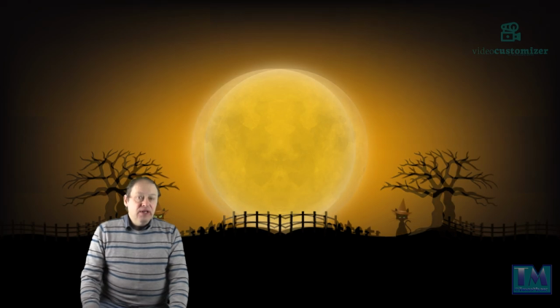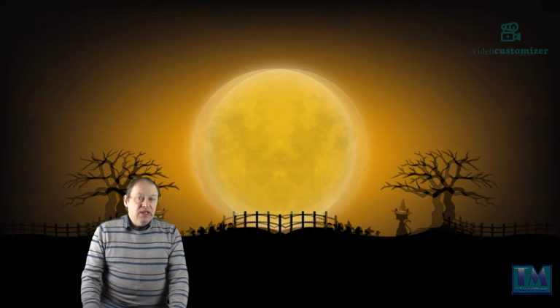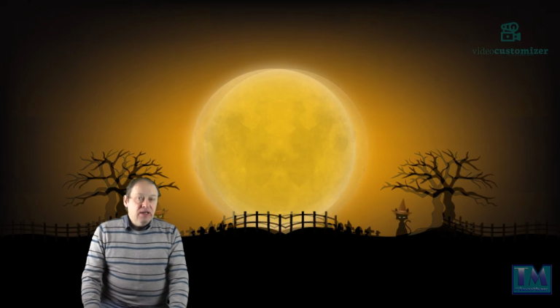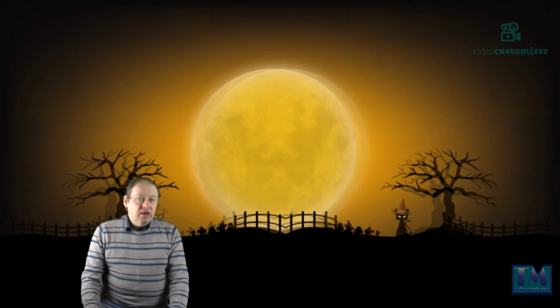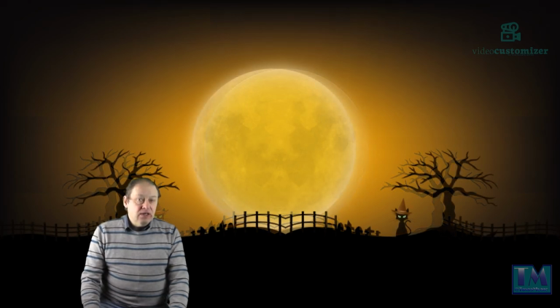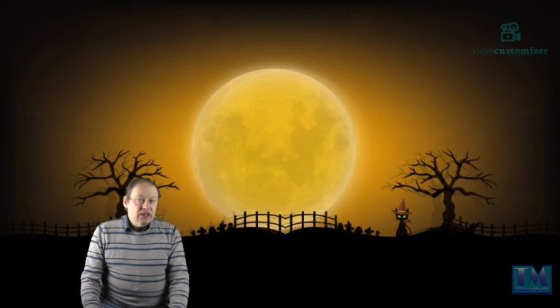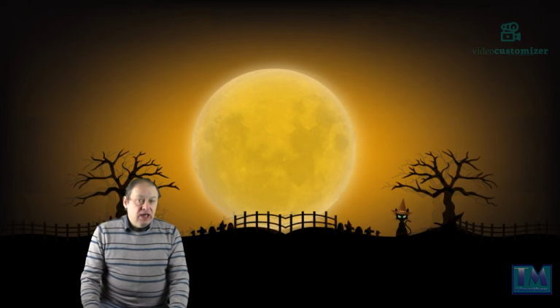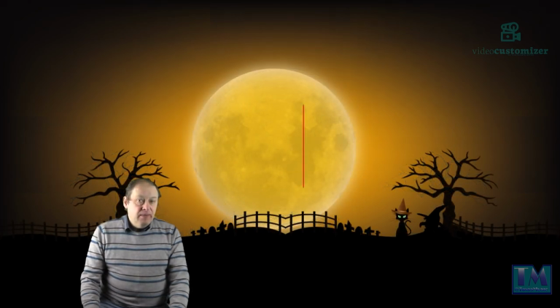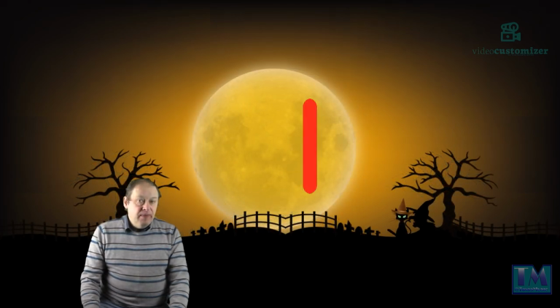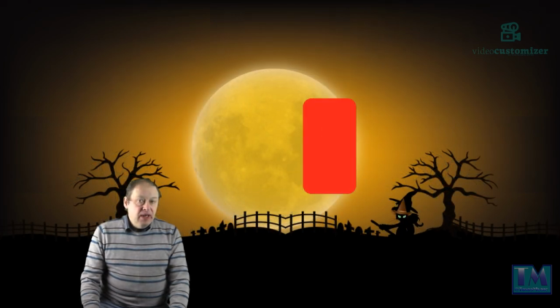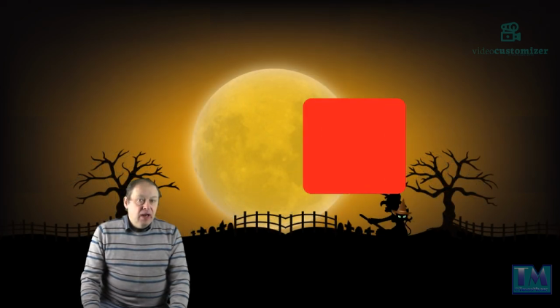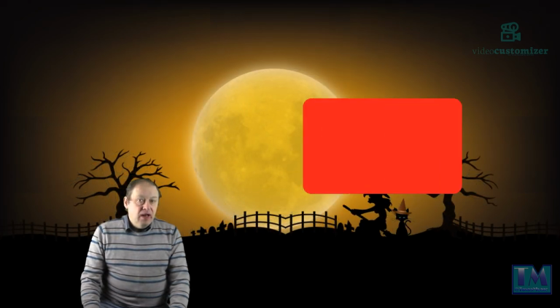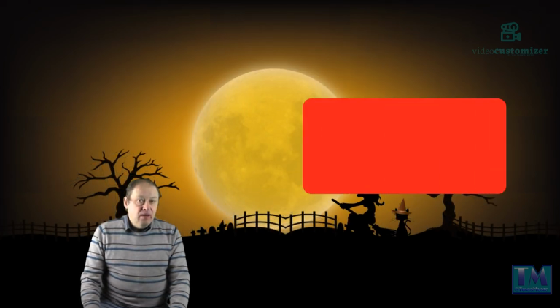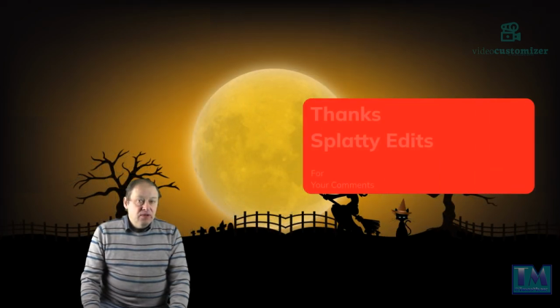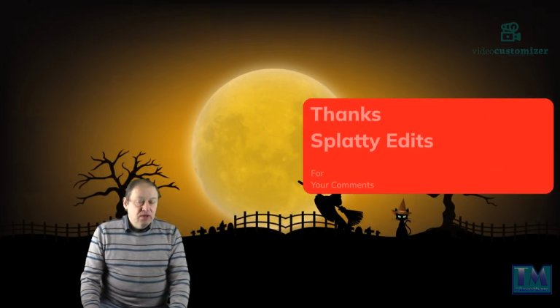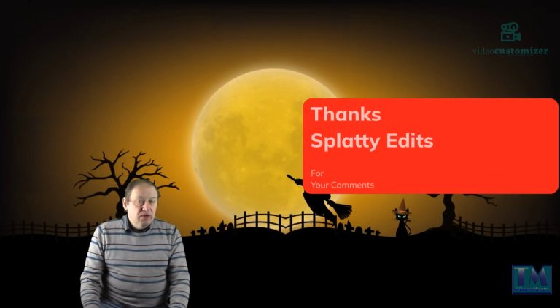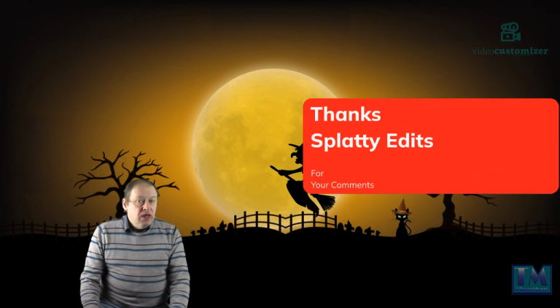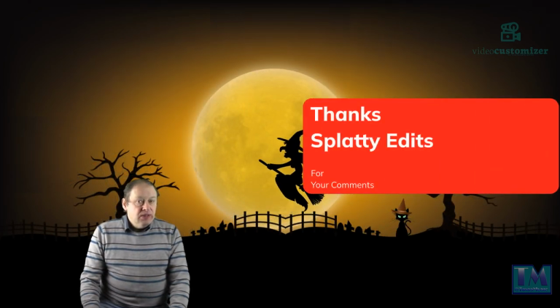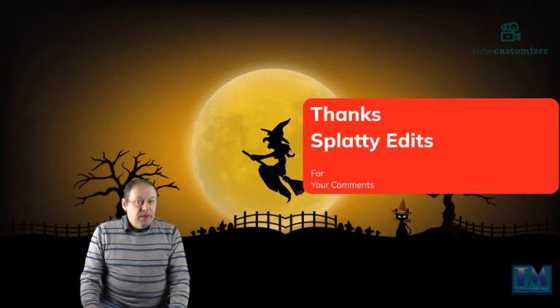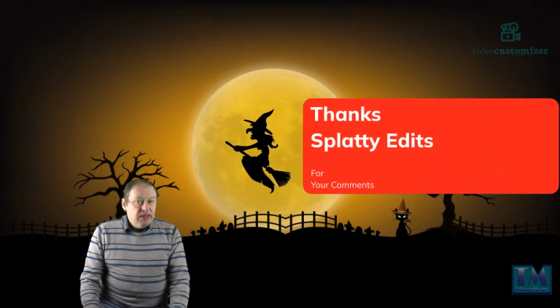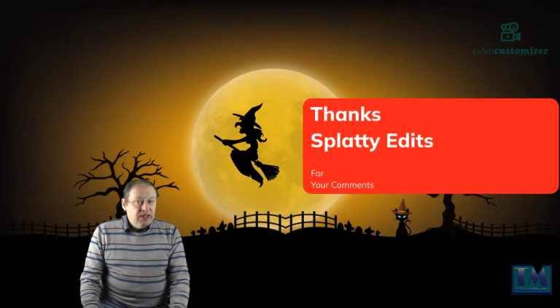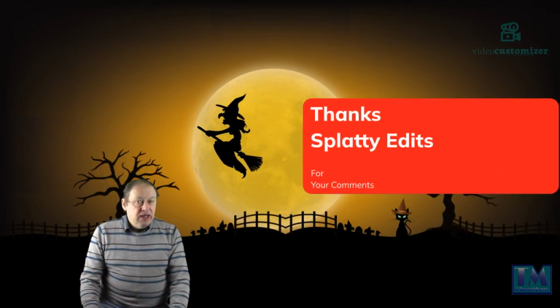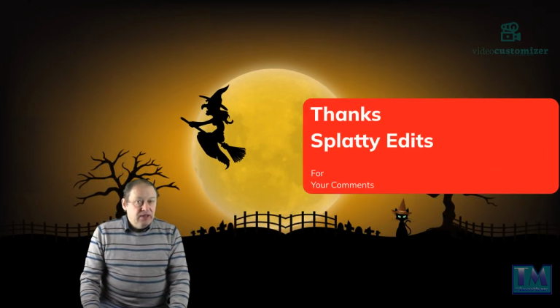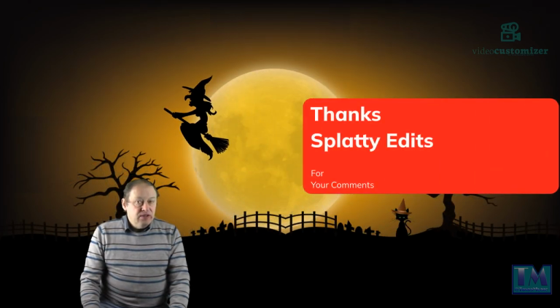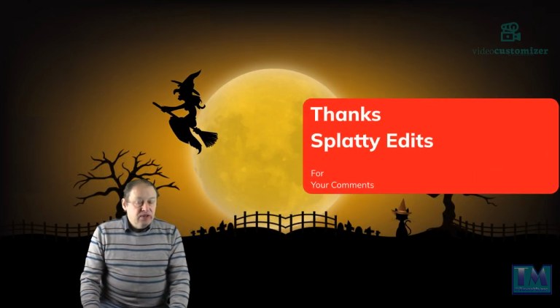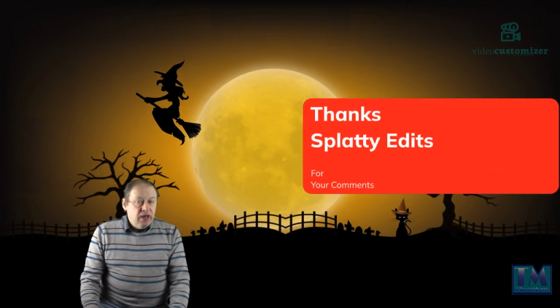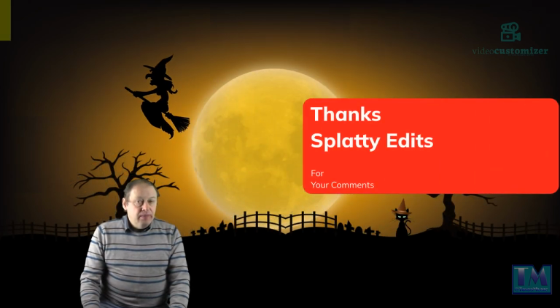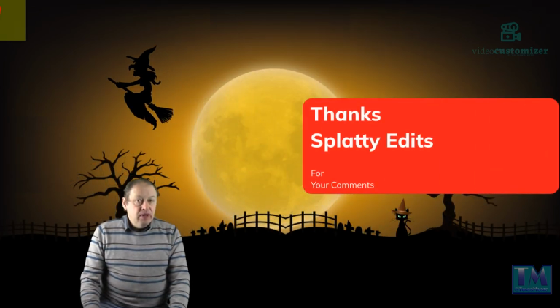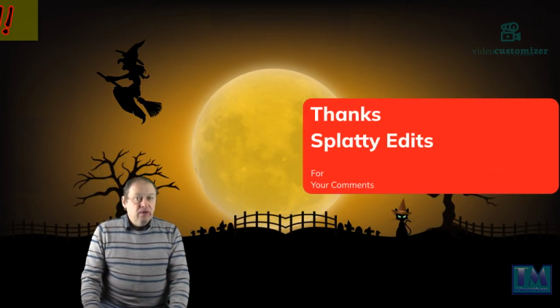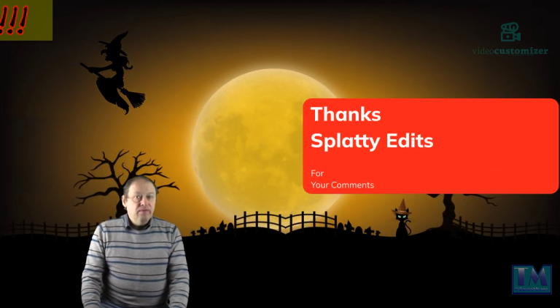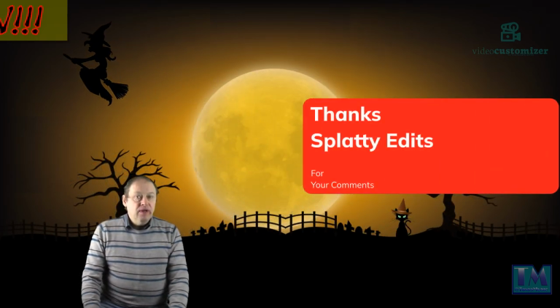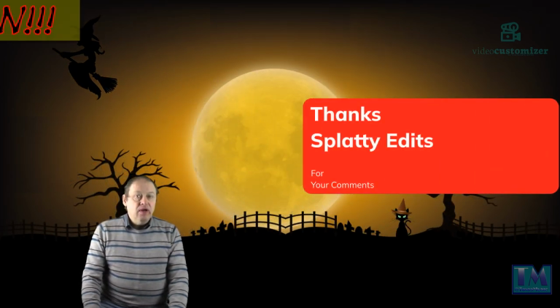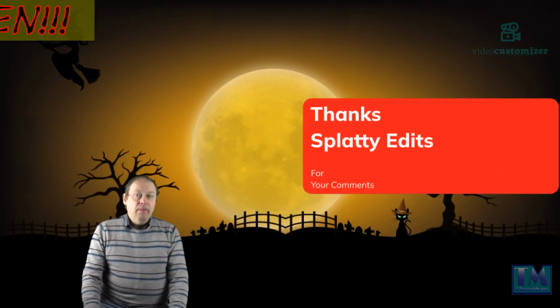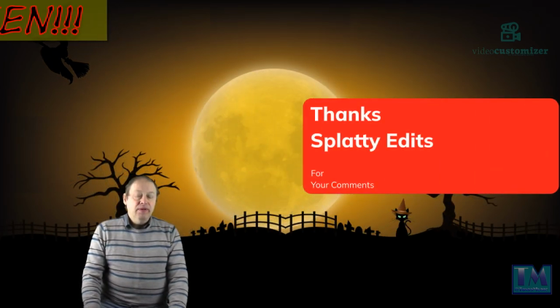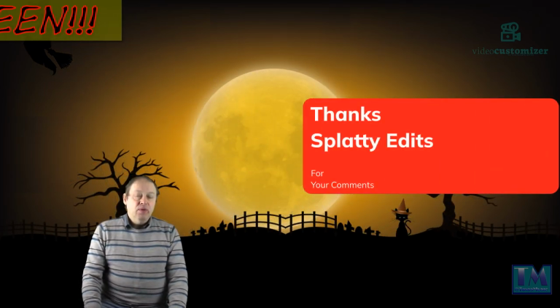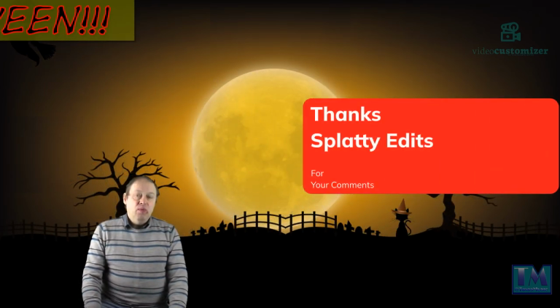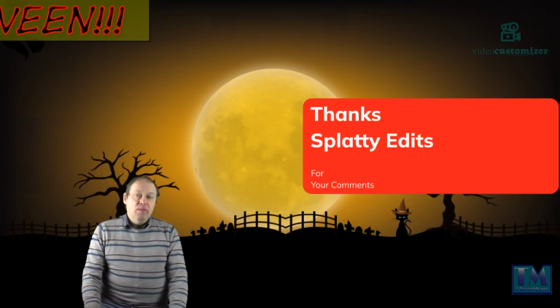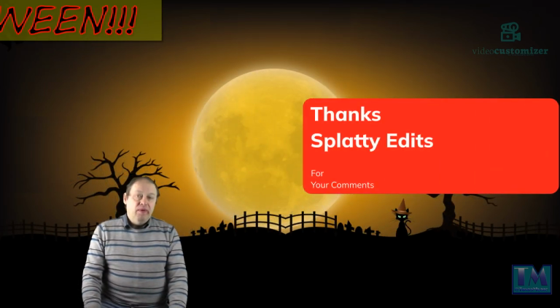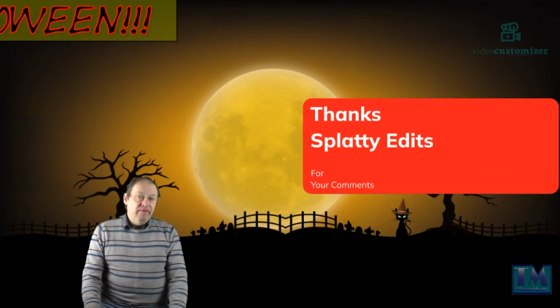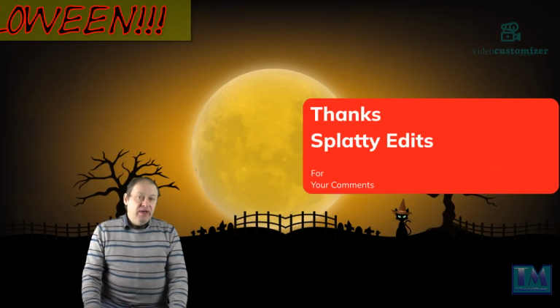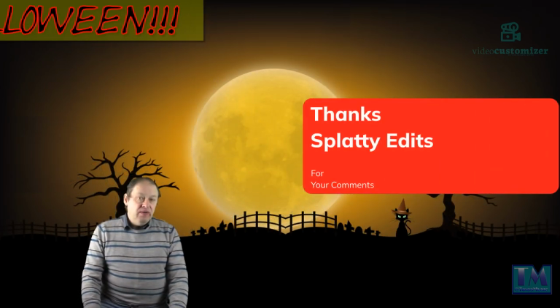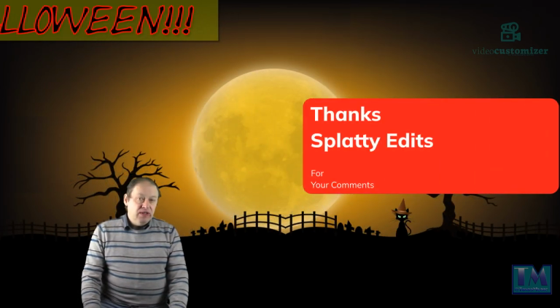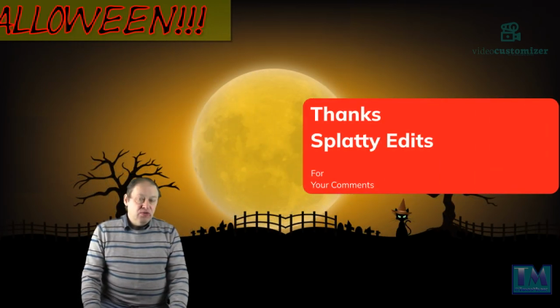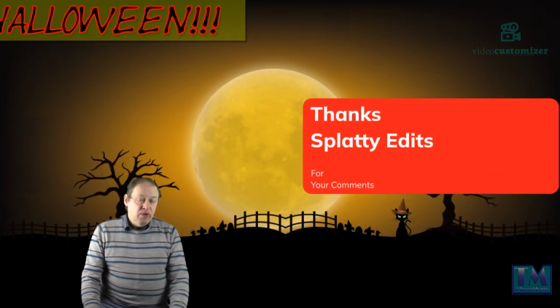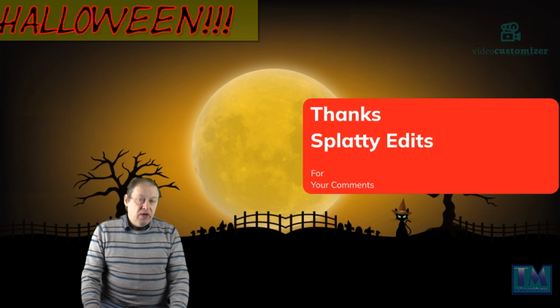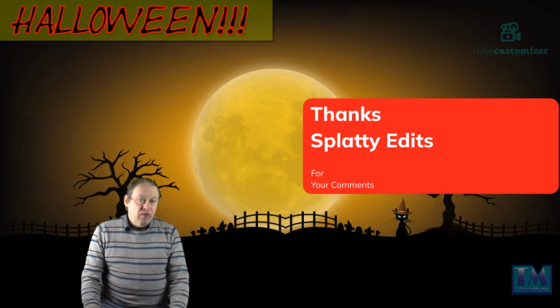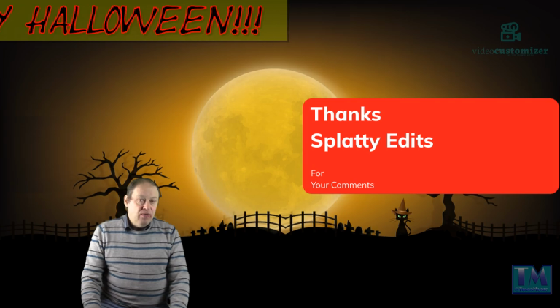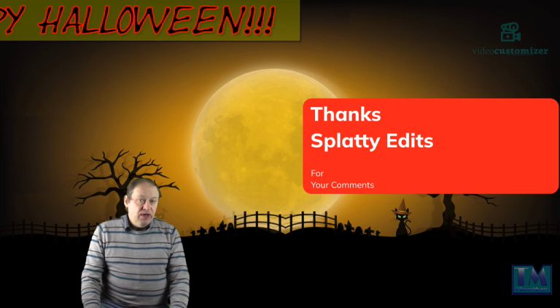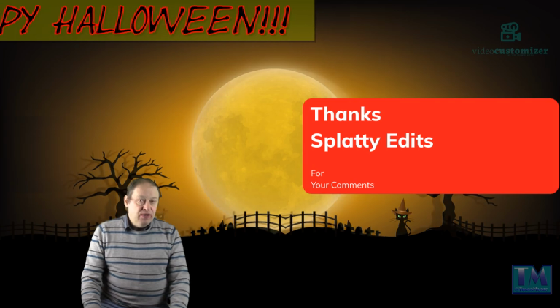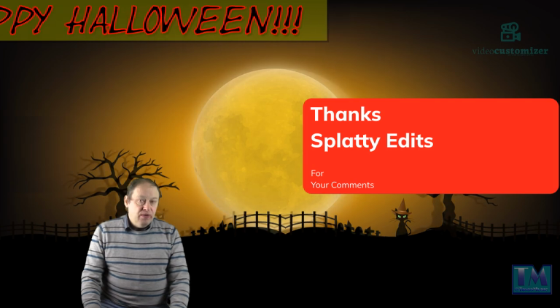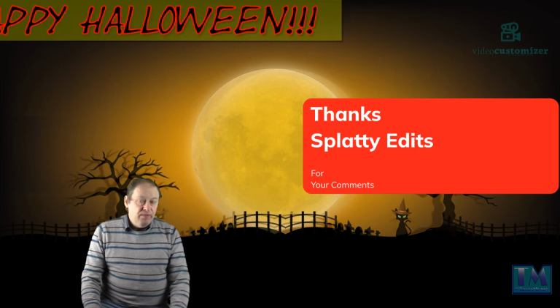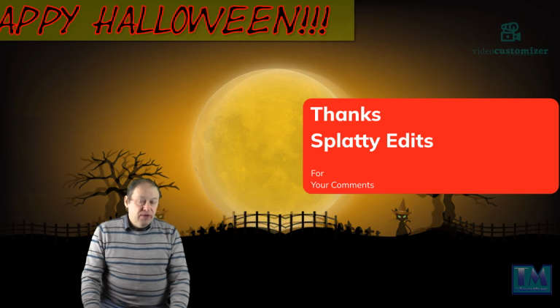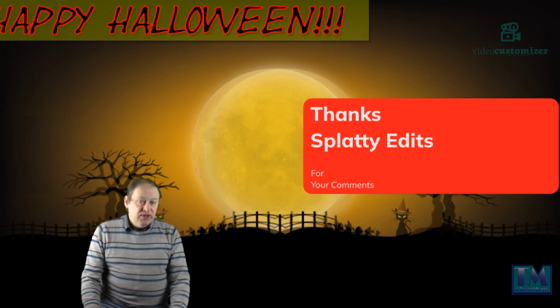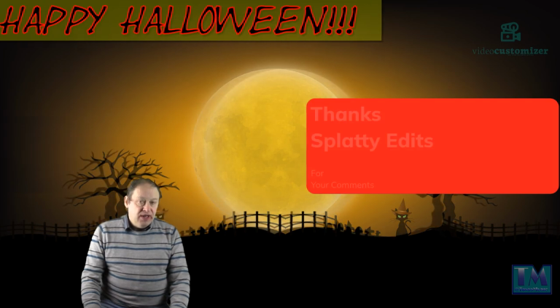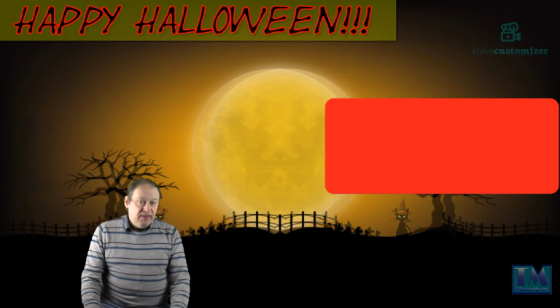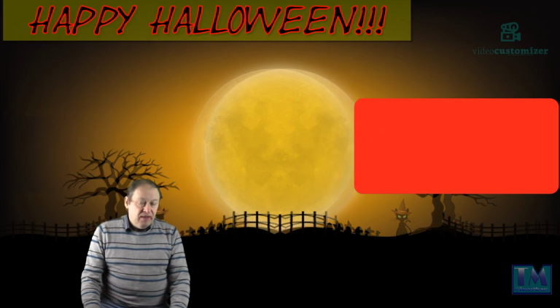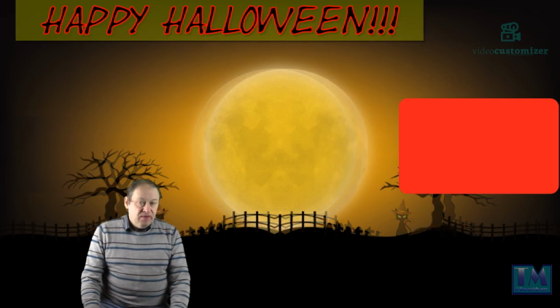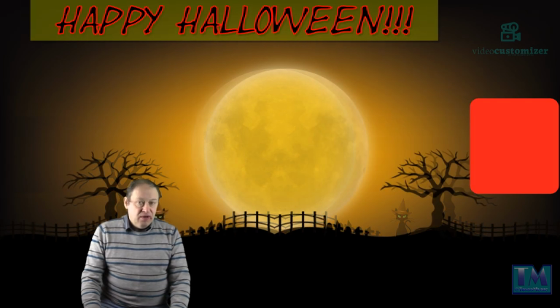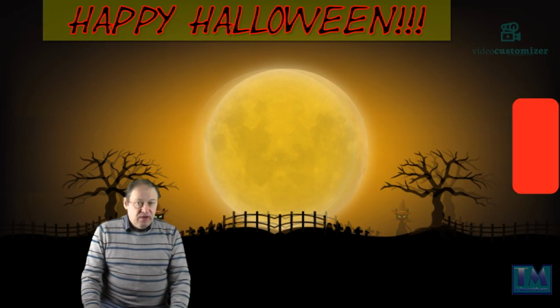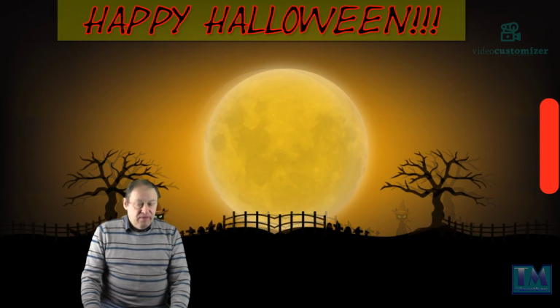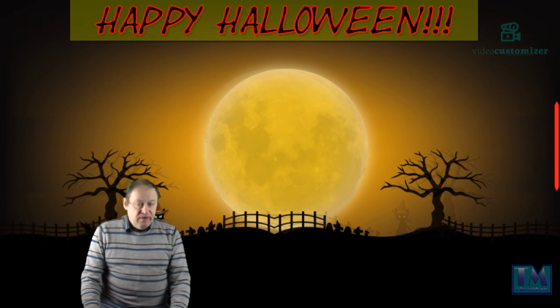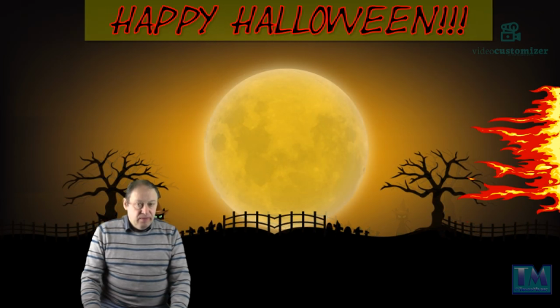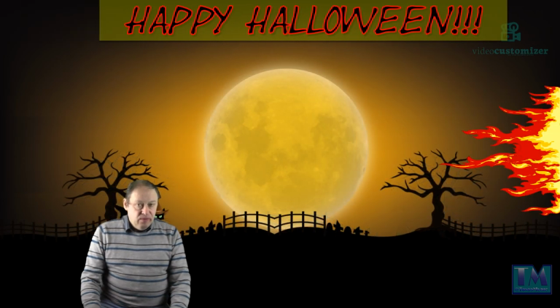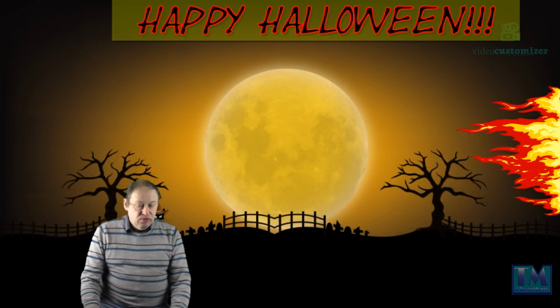Personally I'd like to say a big hello to Splatty Eddys who gave me a lovely comment on my multi-girls, I really do appreciate that. Thank you very much.